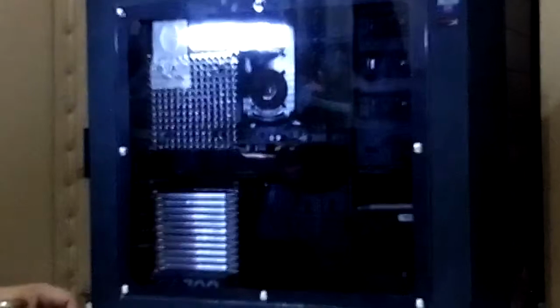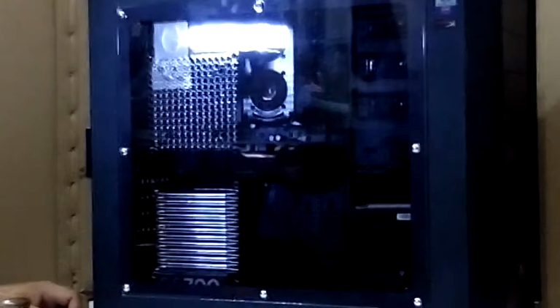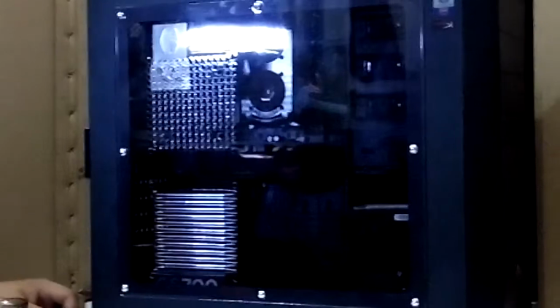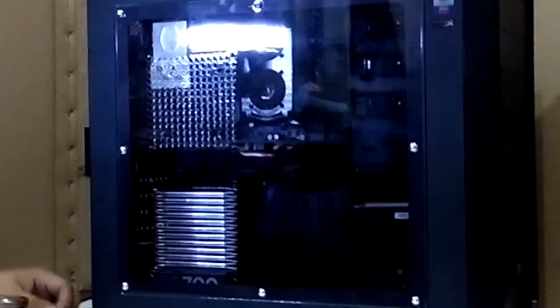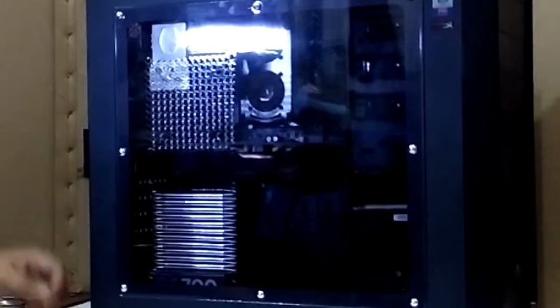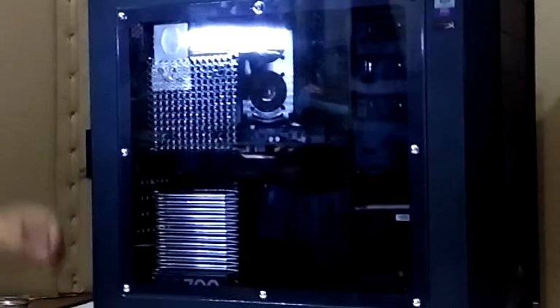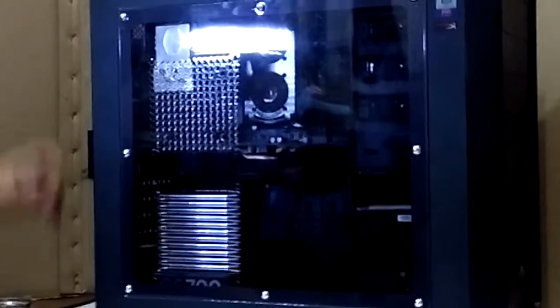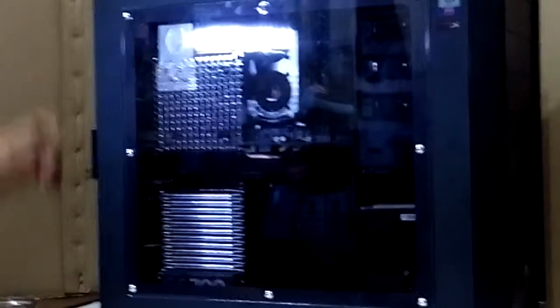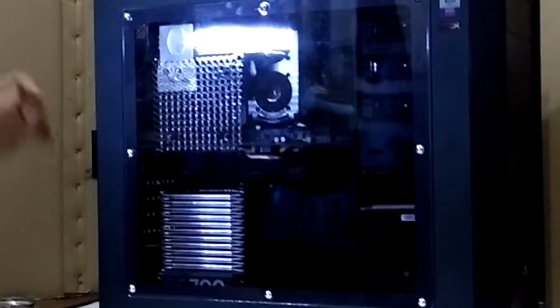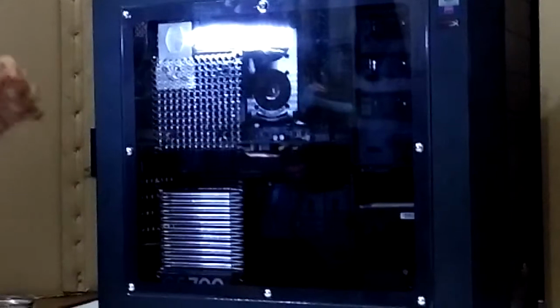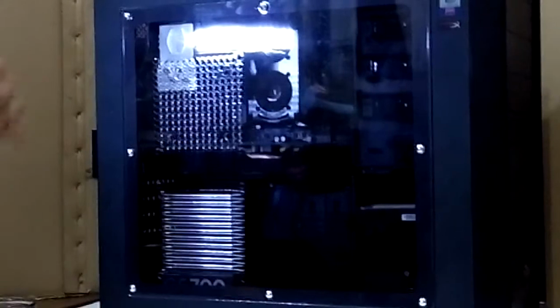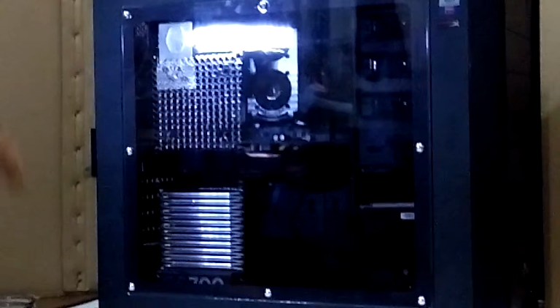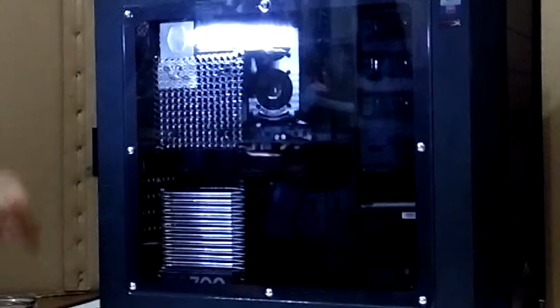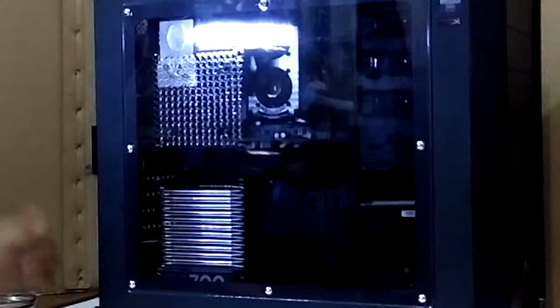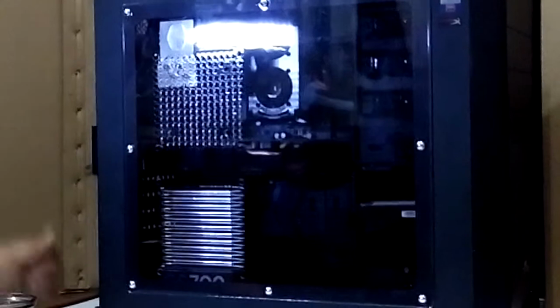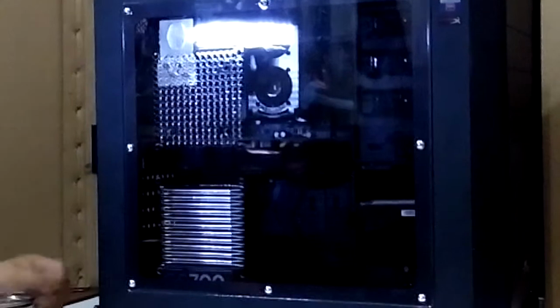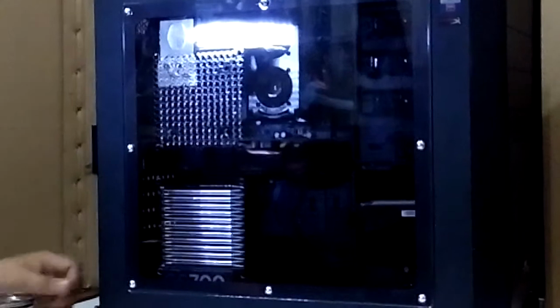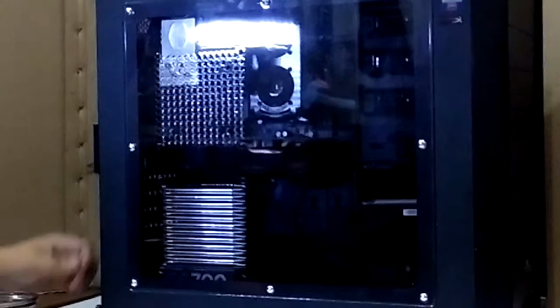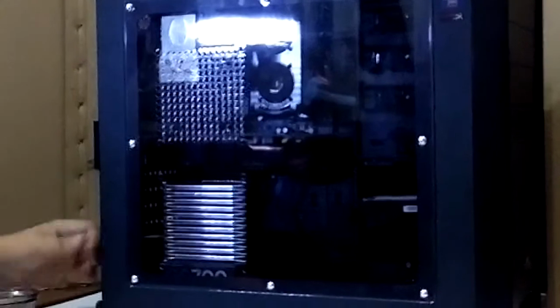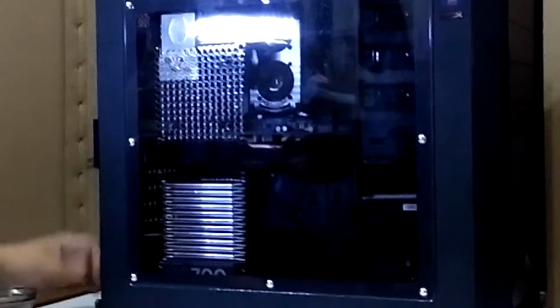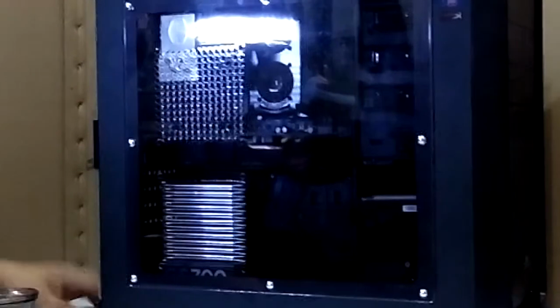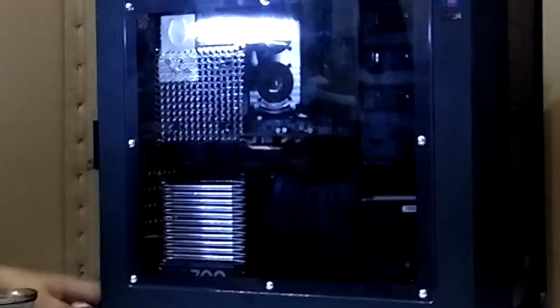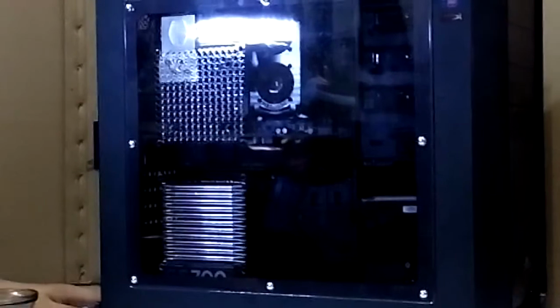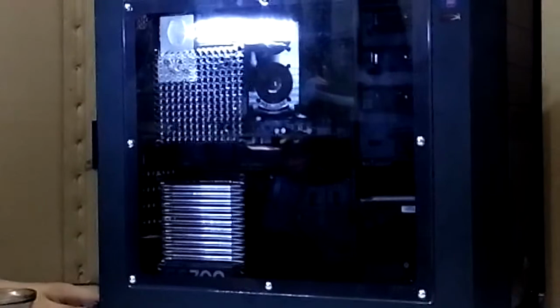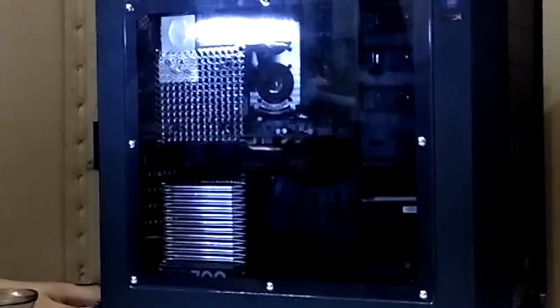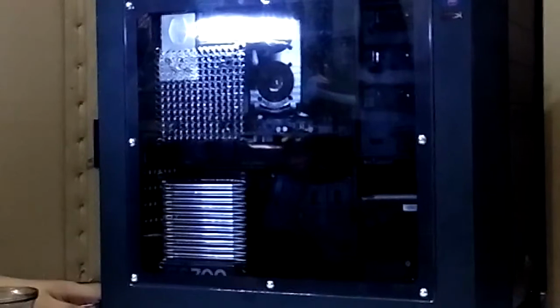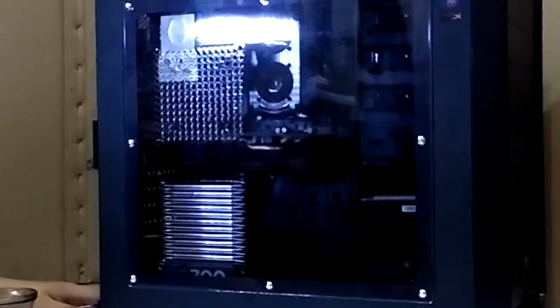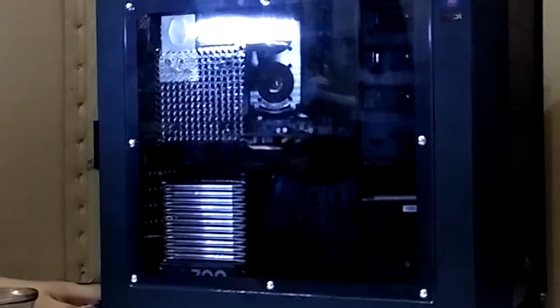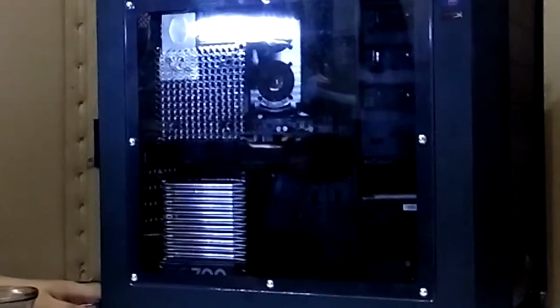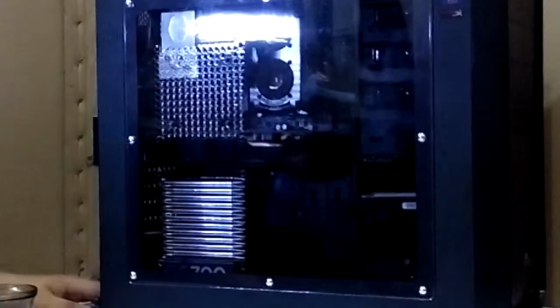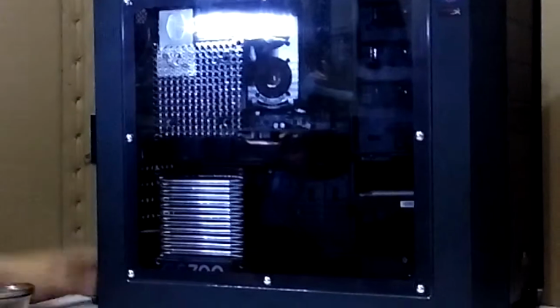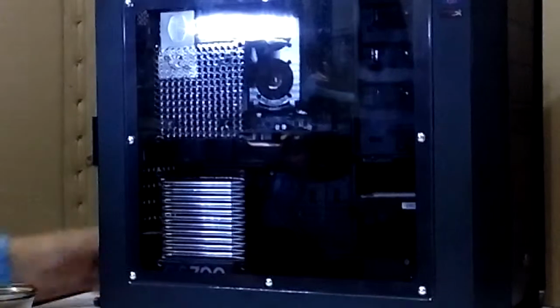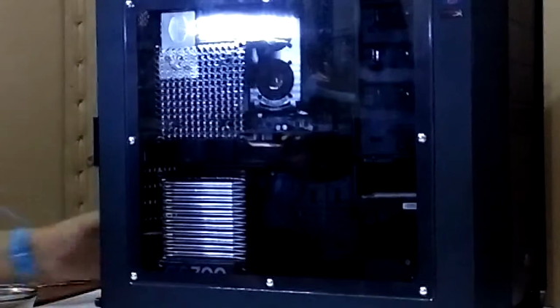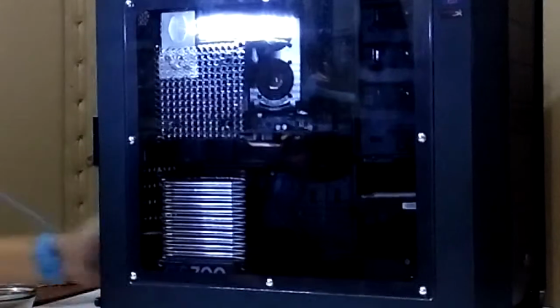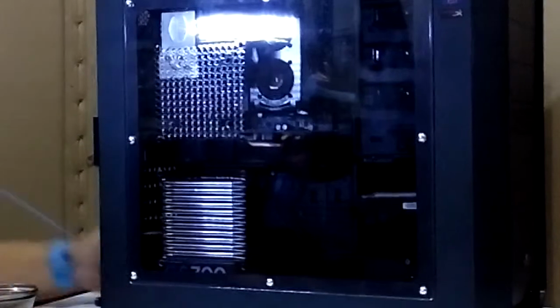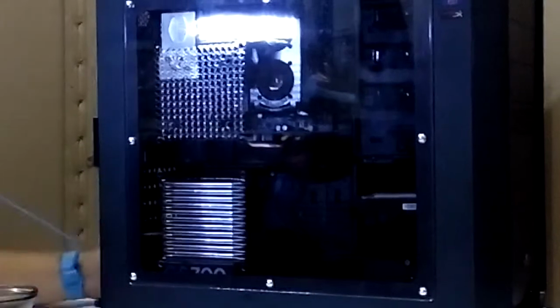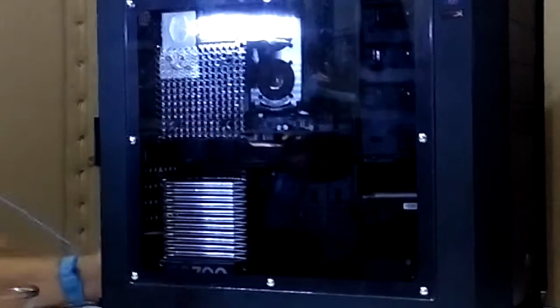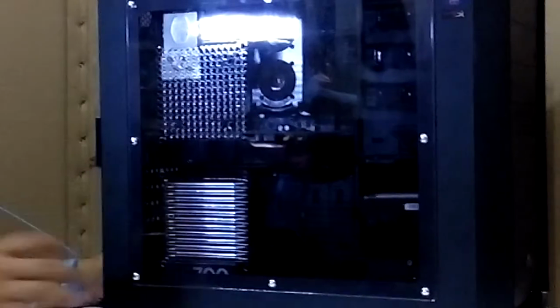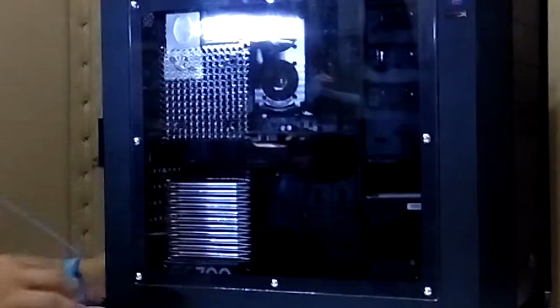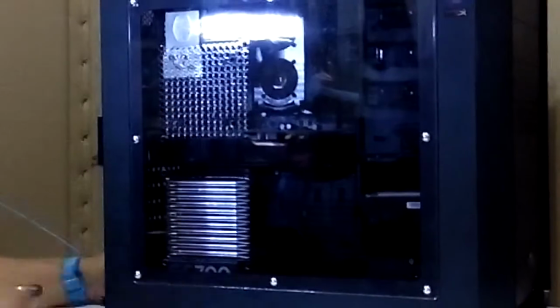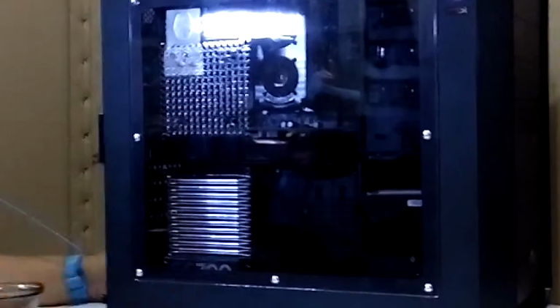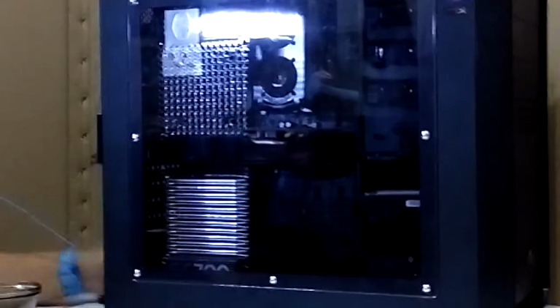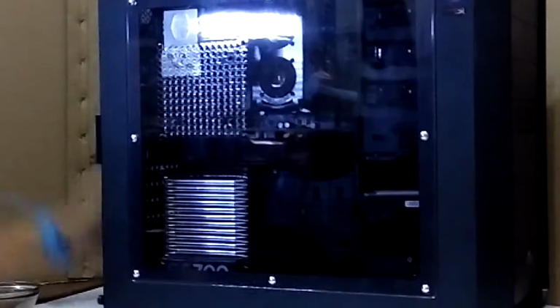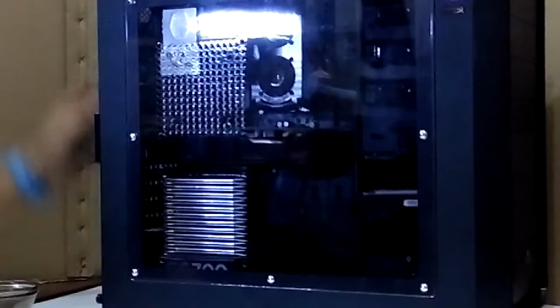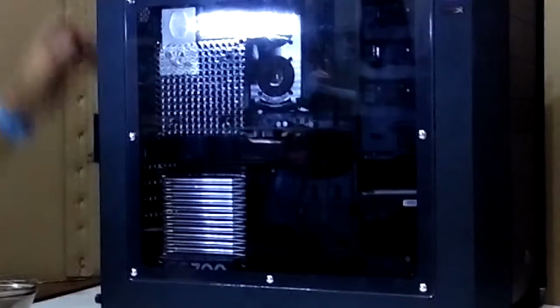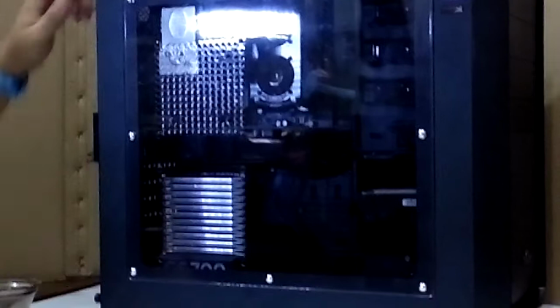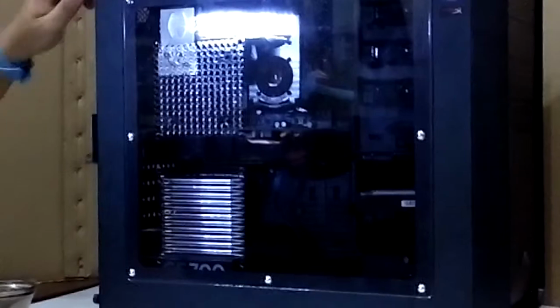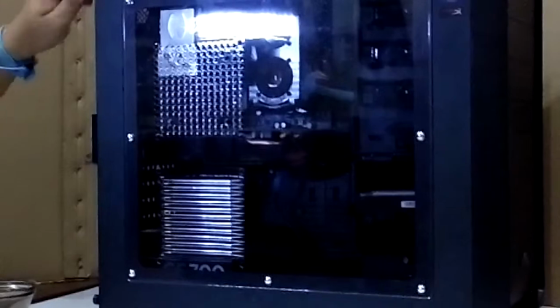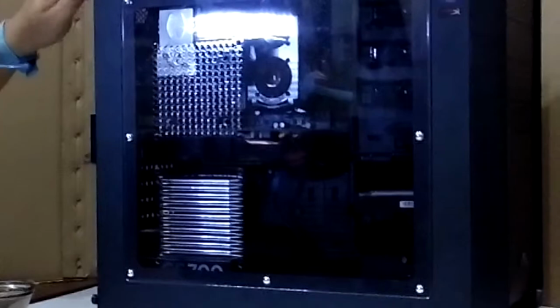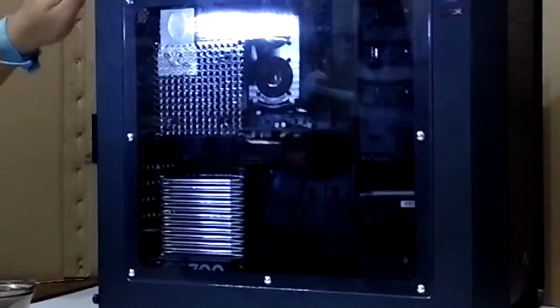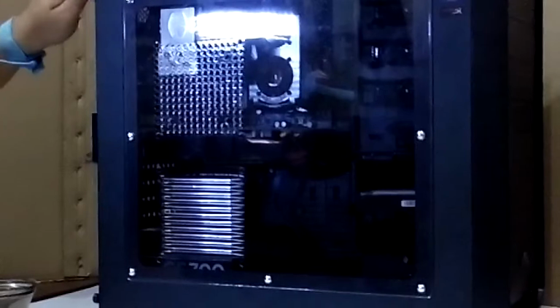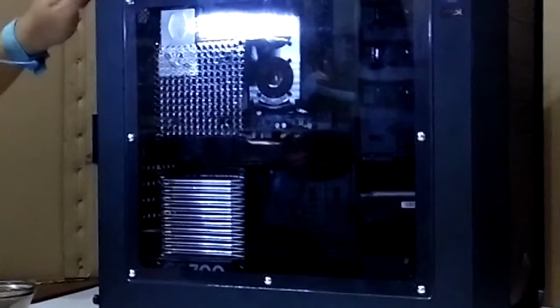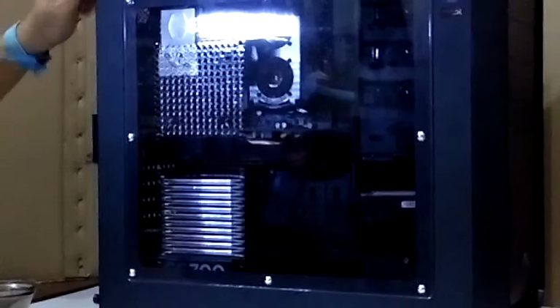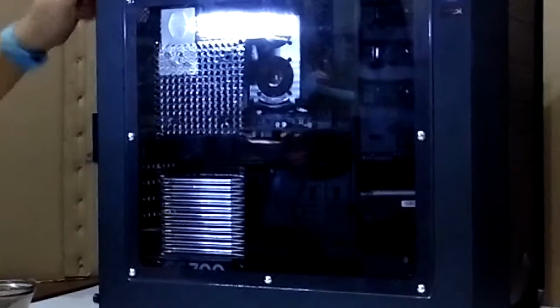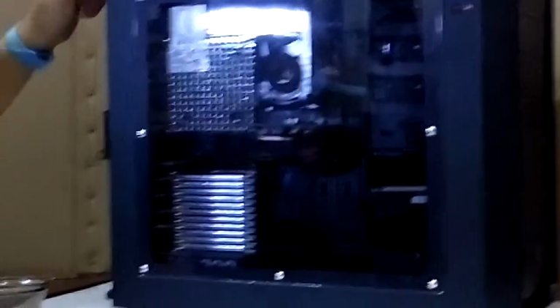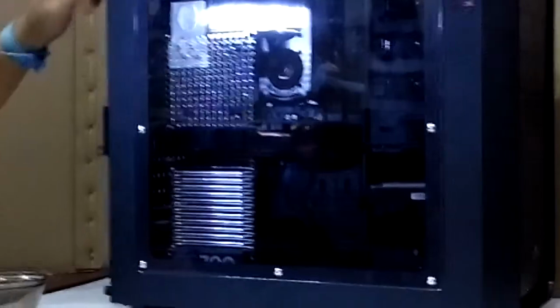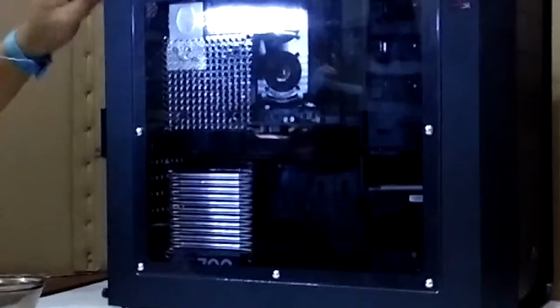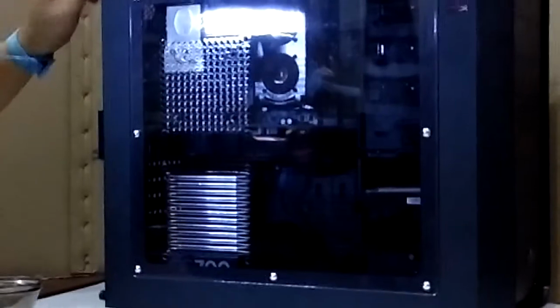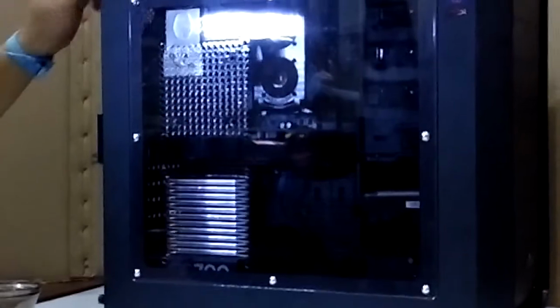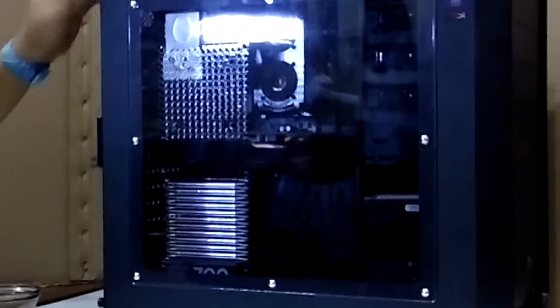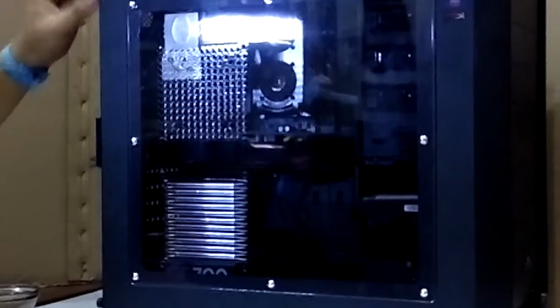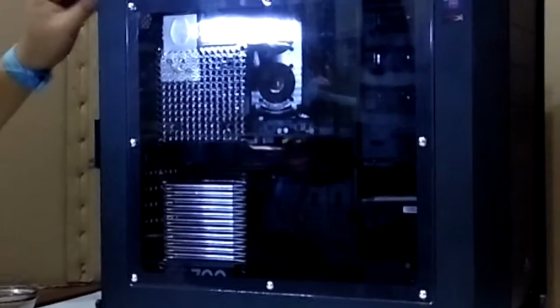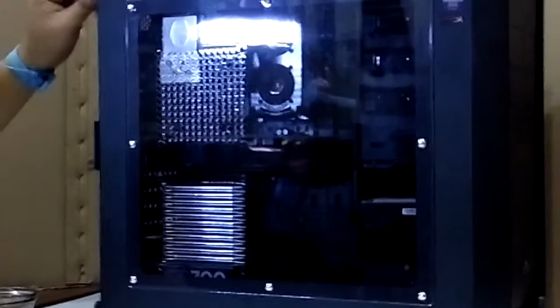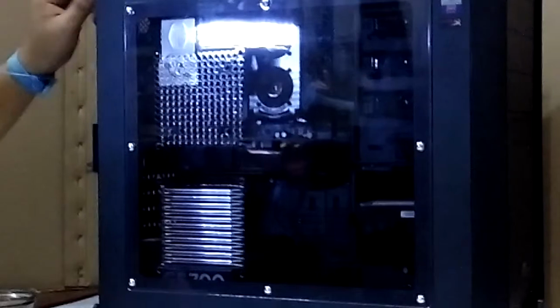Today I'm going to show you how to disassemble a system unit. The first thing I'm going to do is remove the thumb screws that hold the side panel together.